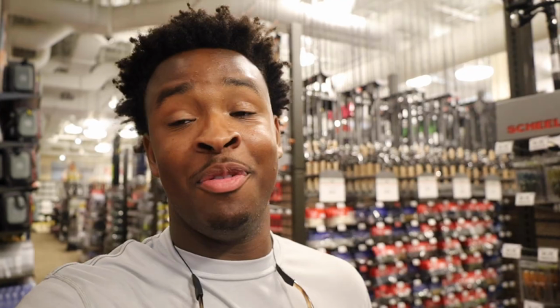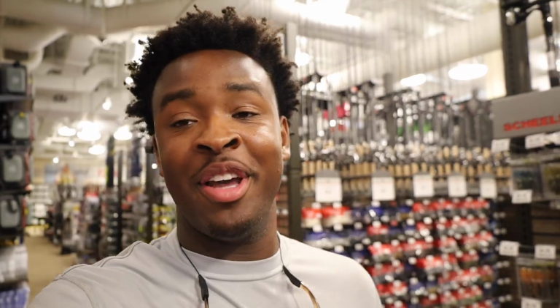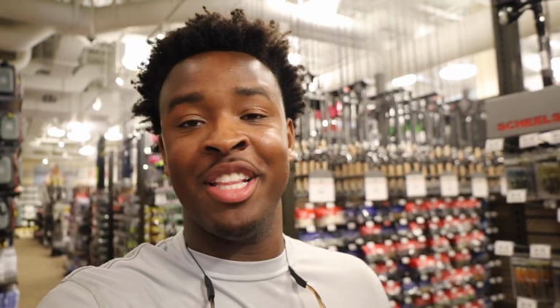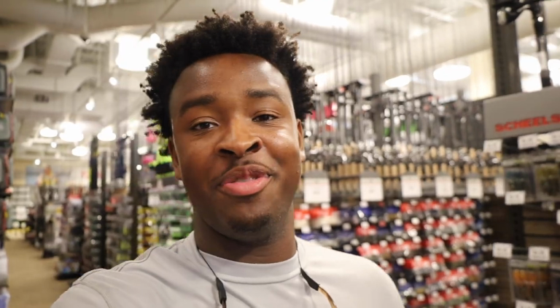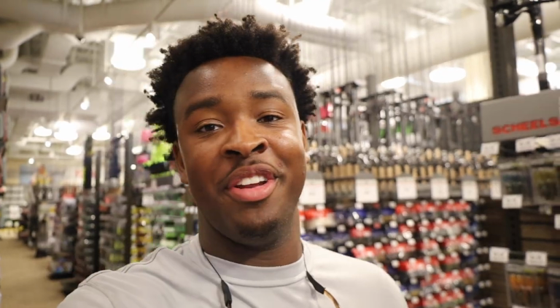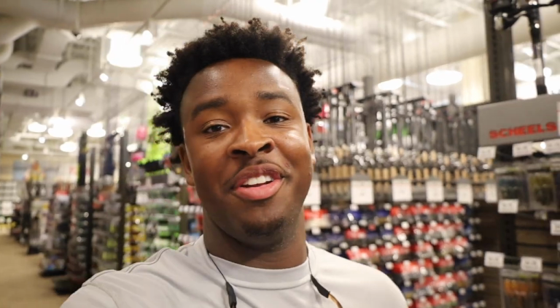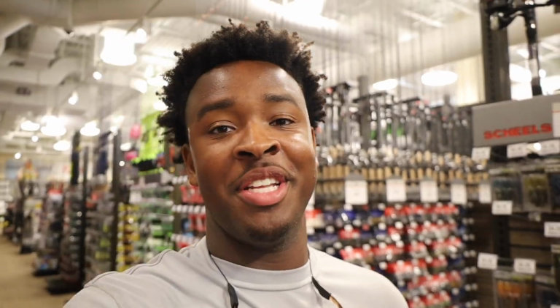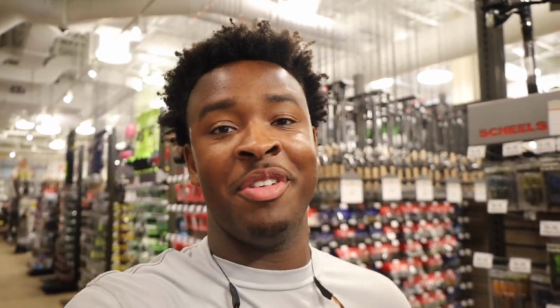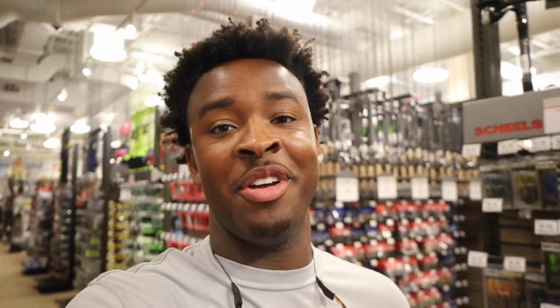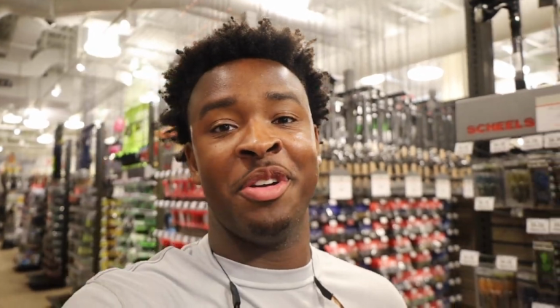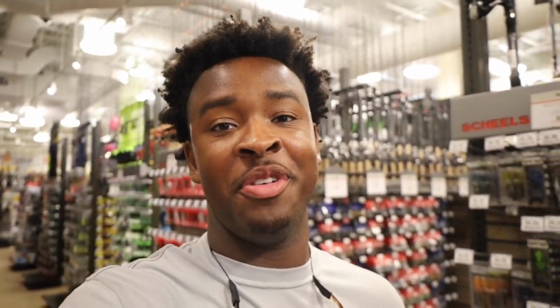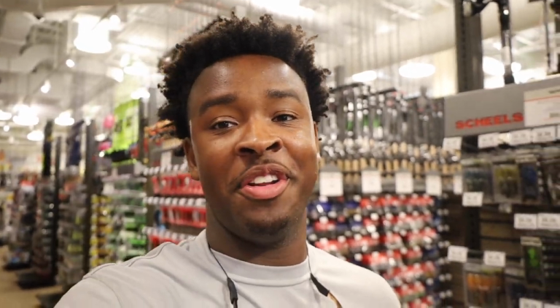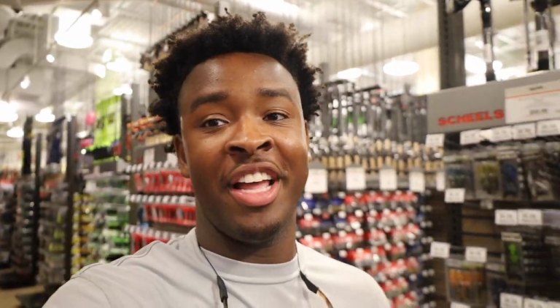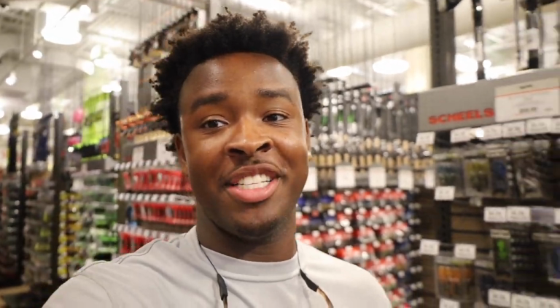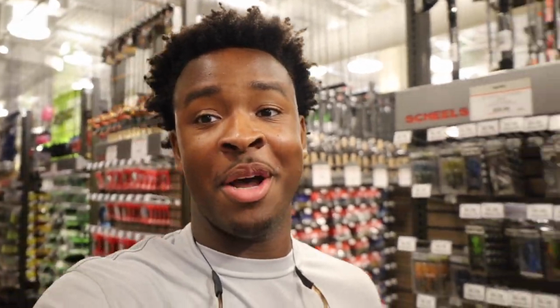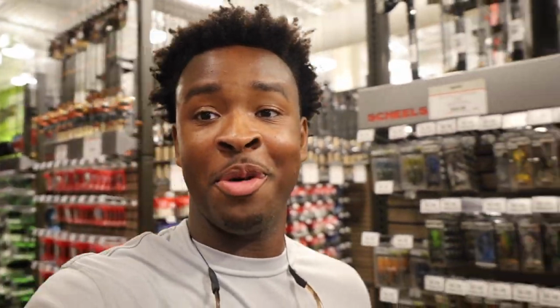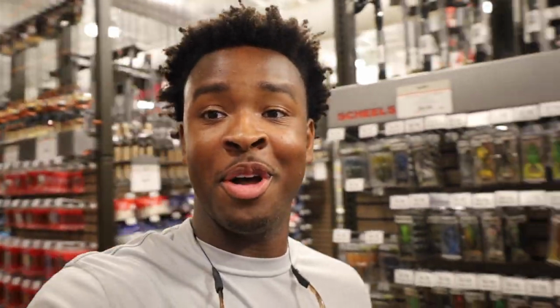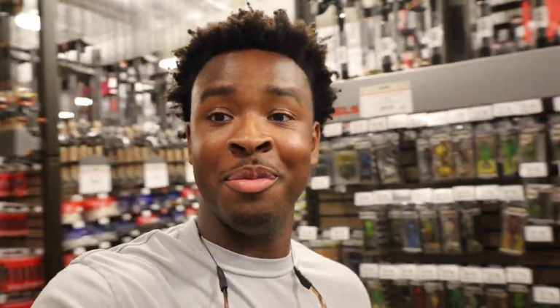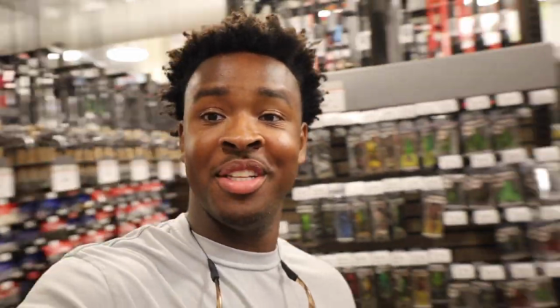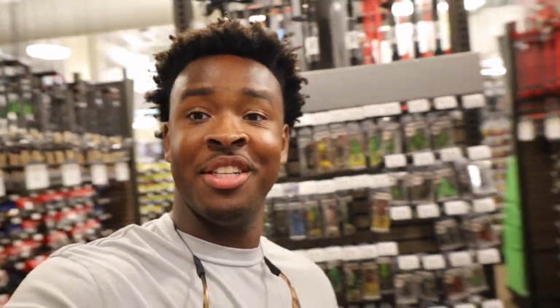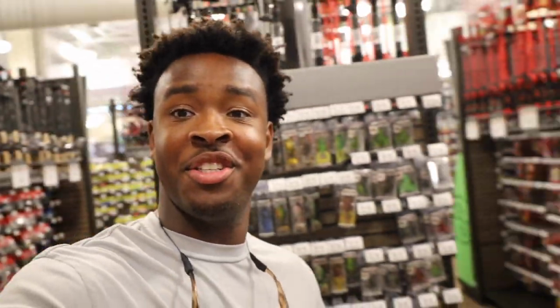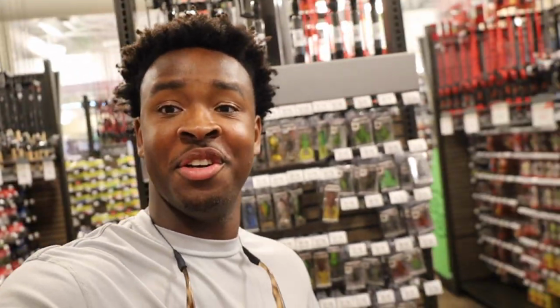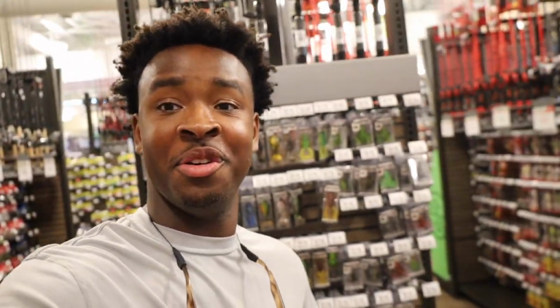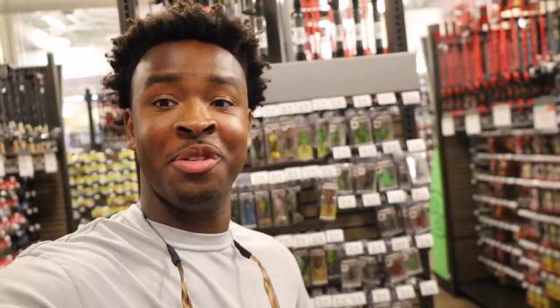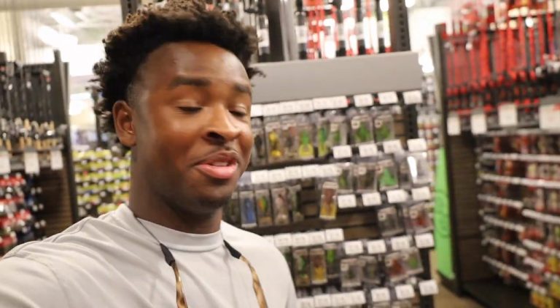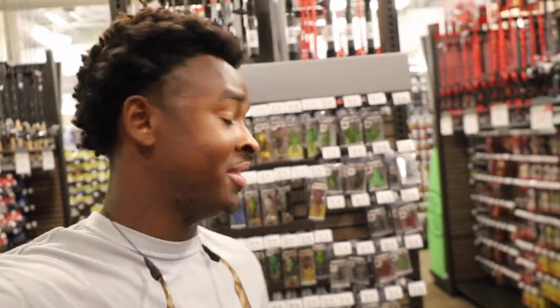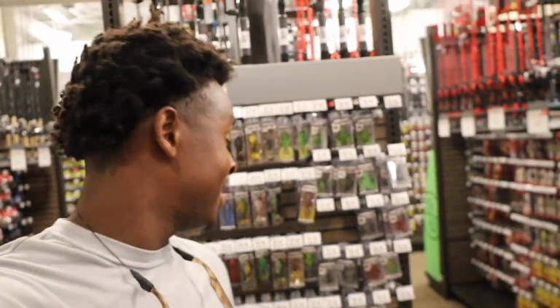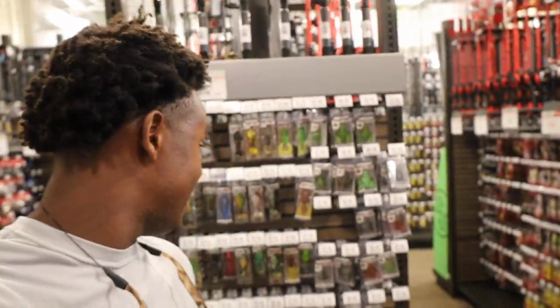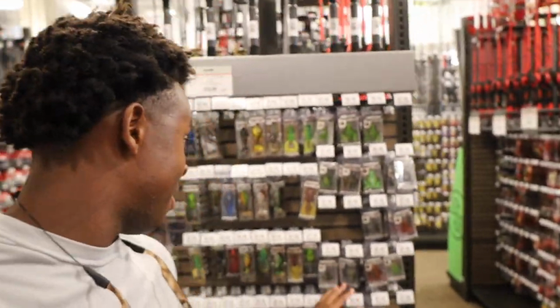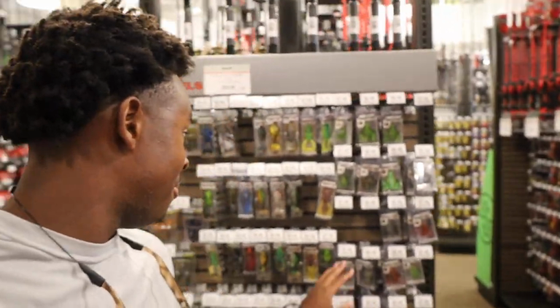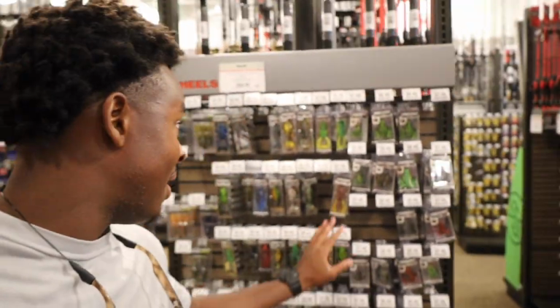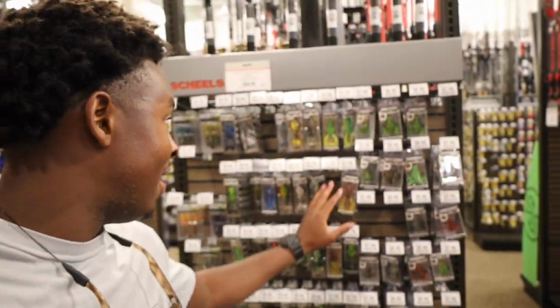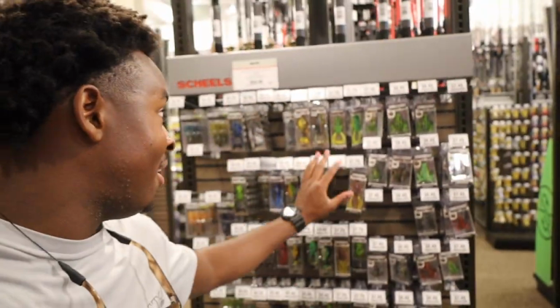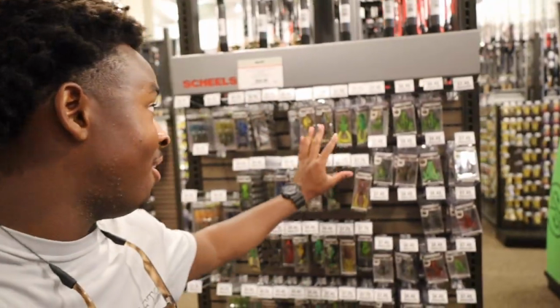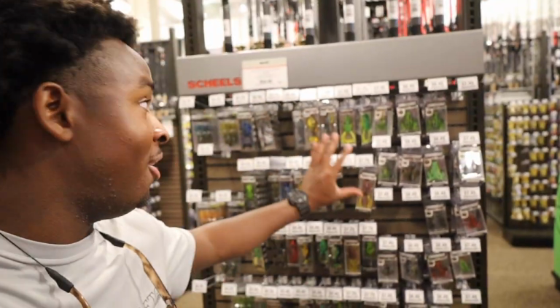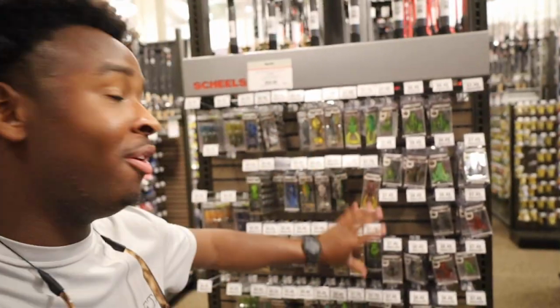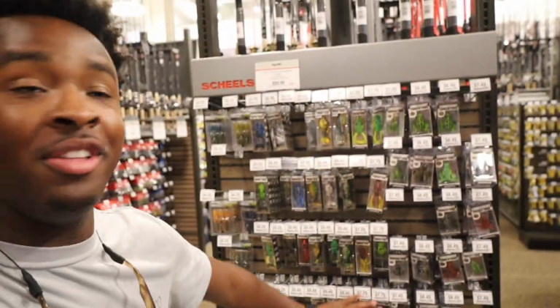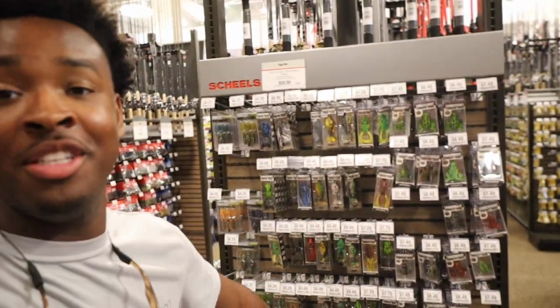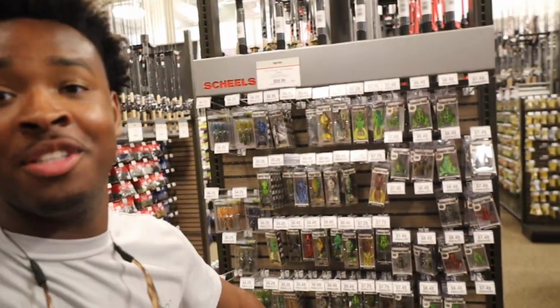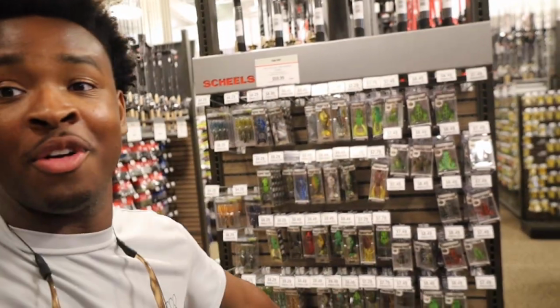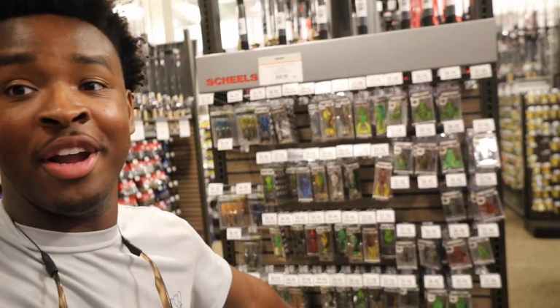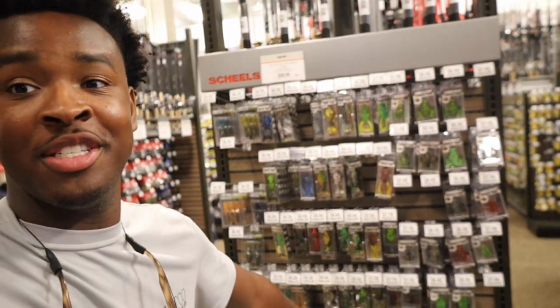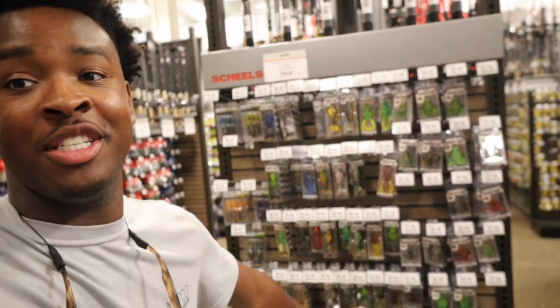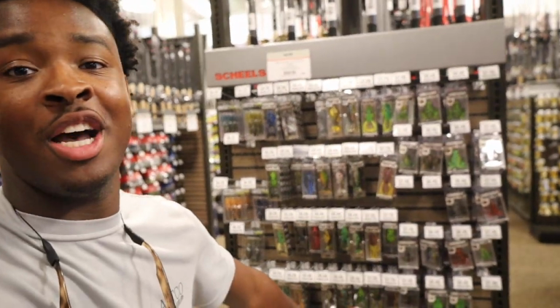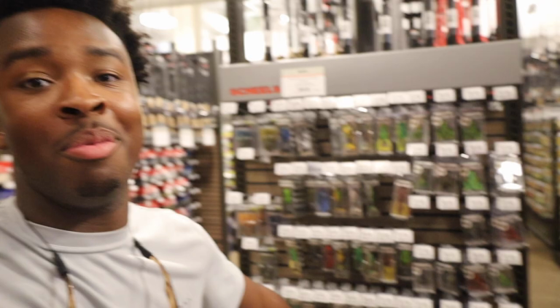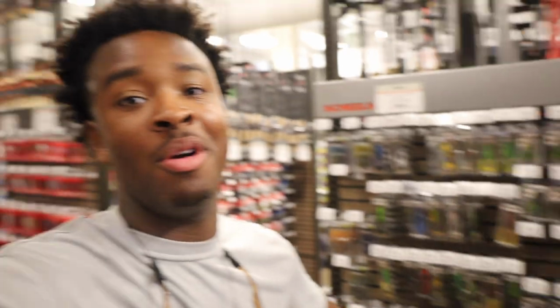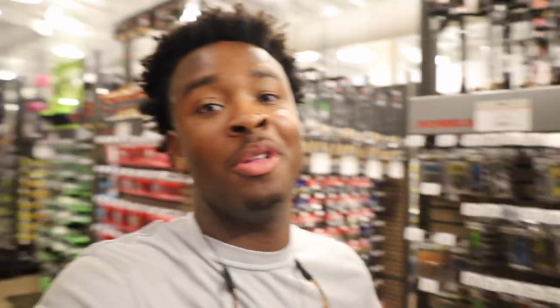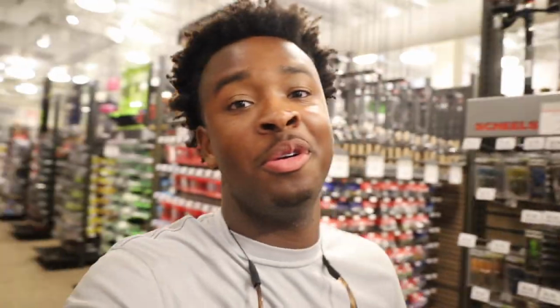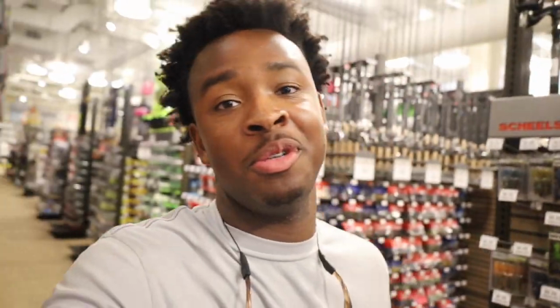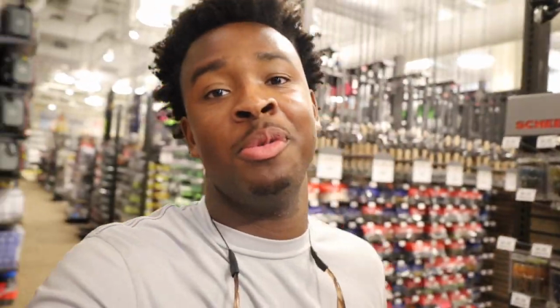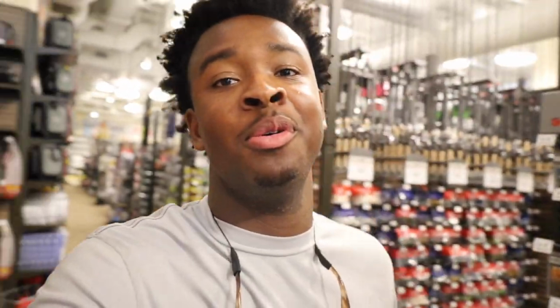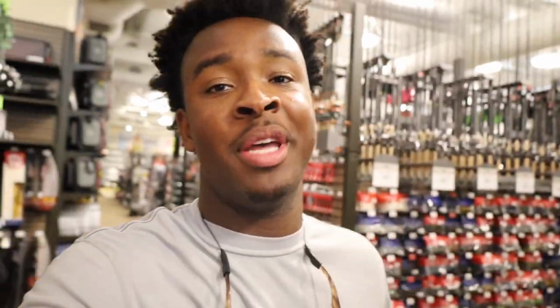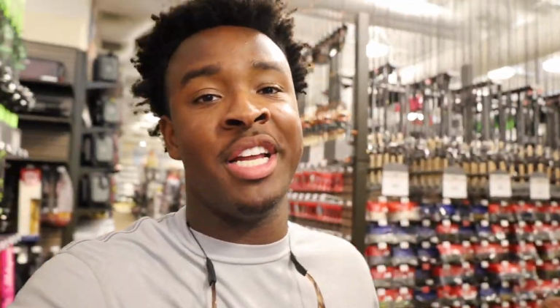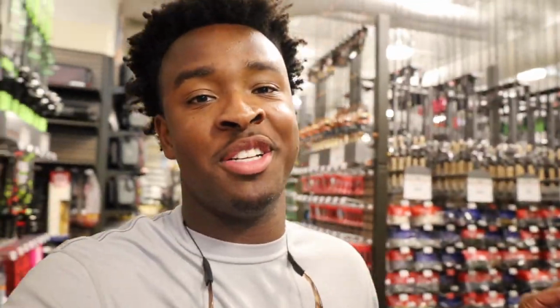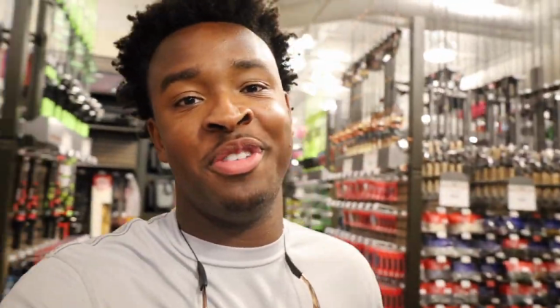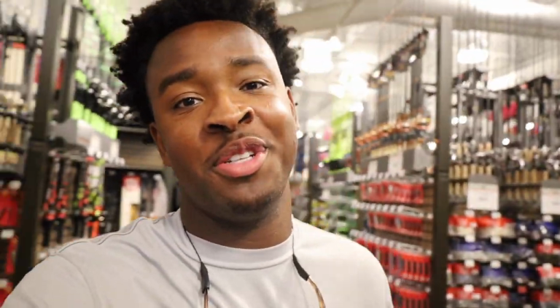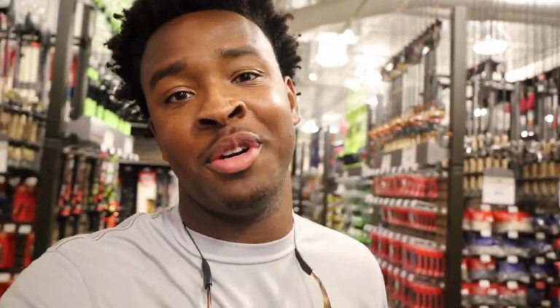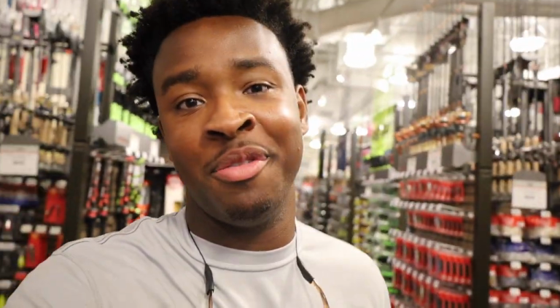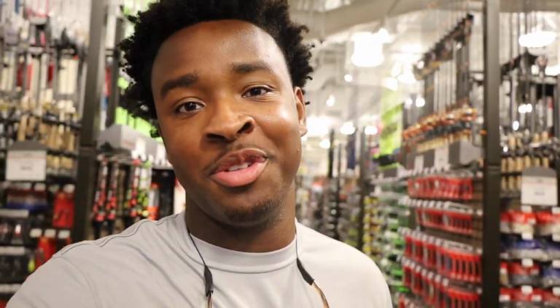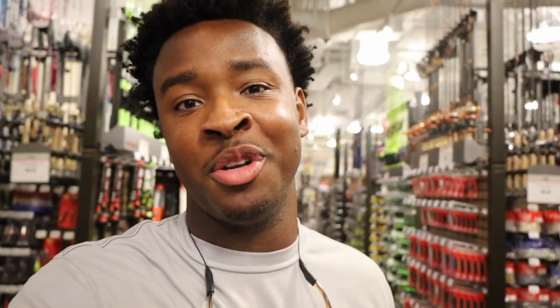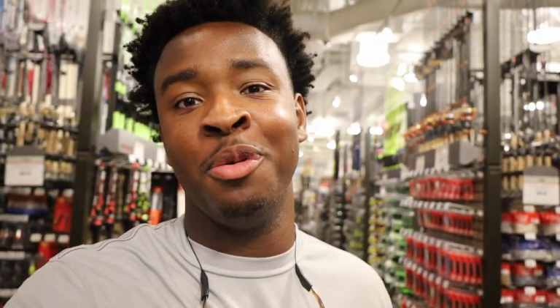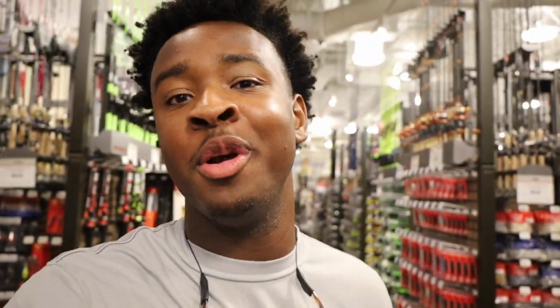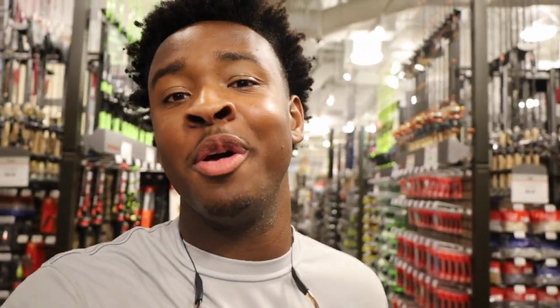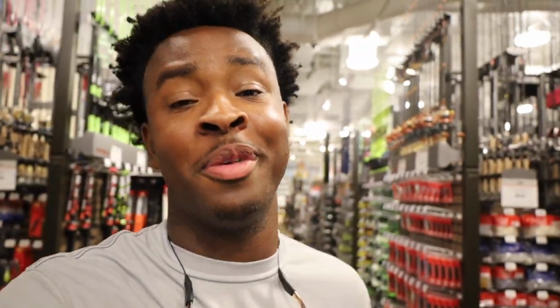If we get this video to 750 likes, I will come to Scheels and buy all of these crazy topwater lures and we'll catch a fish on every single one of them.